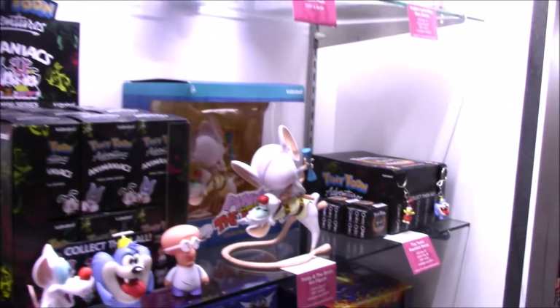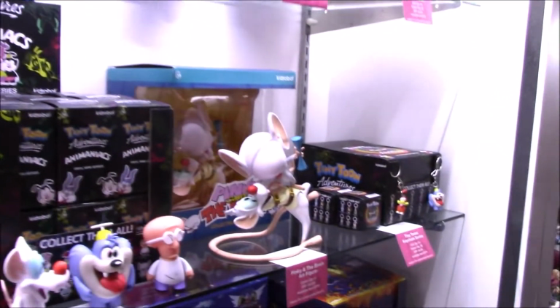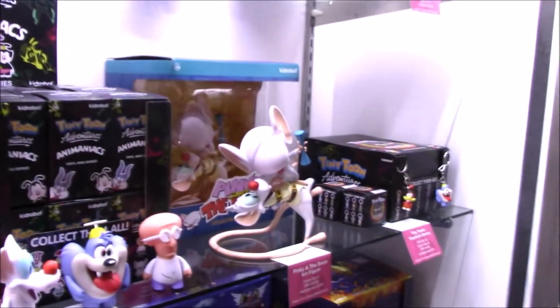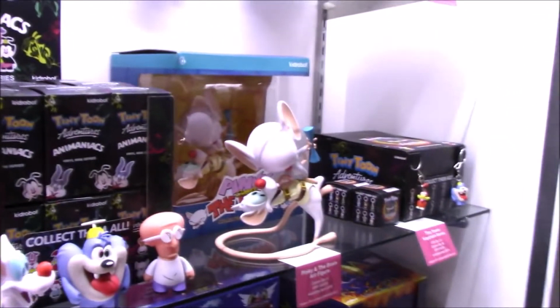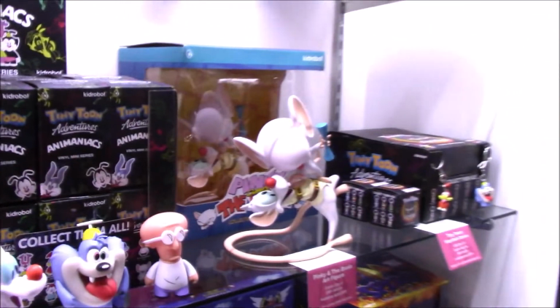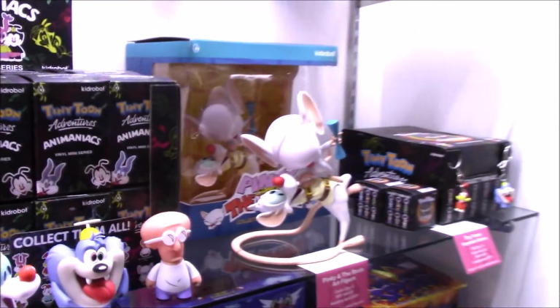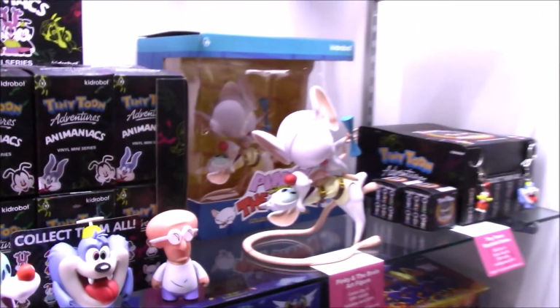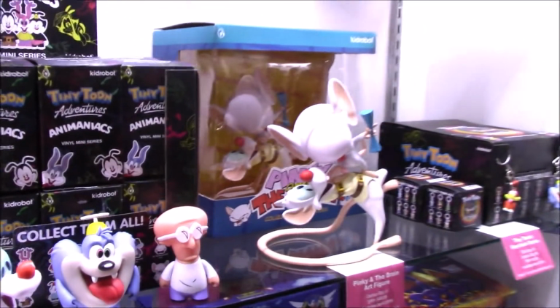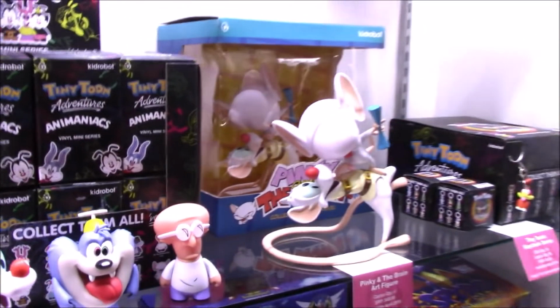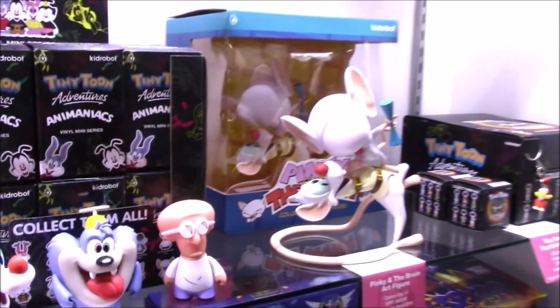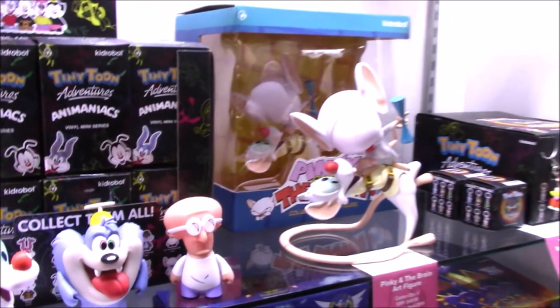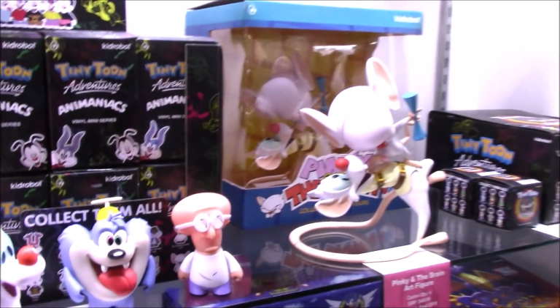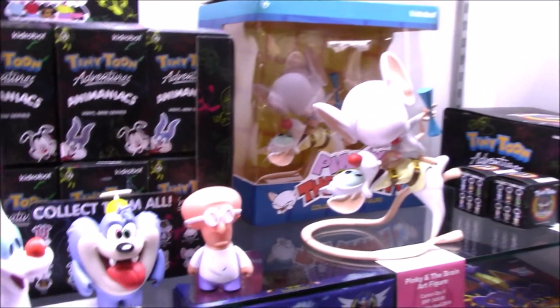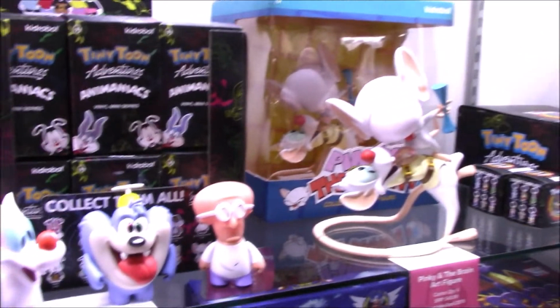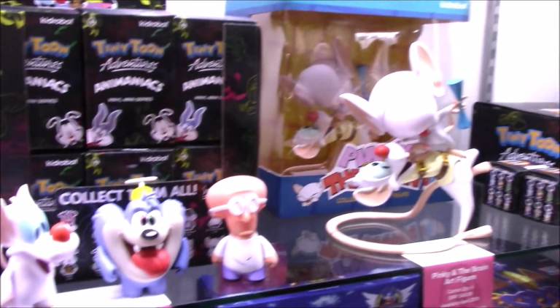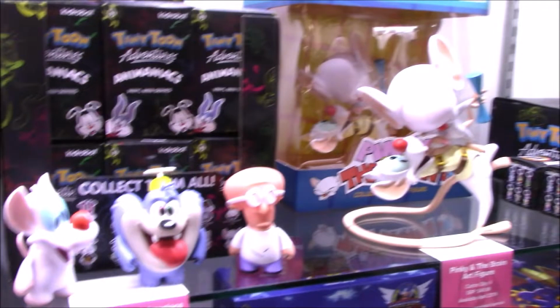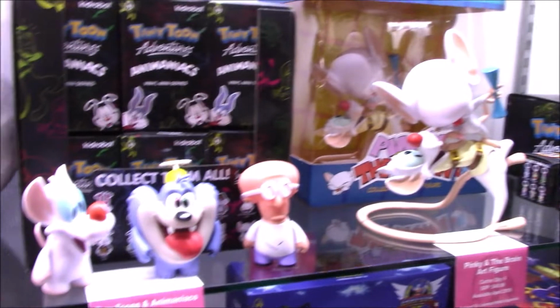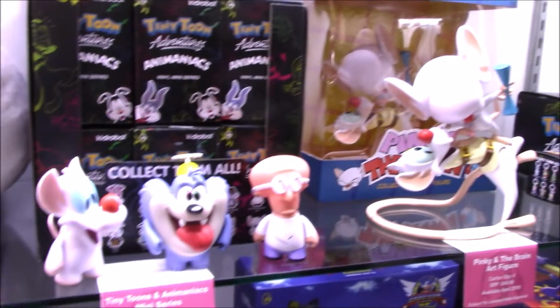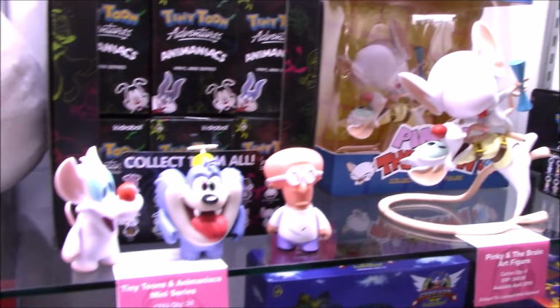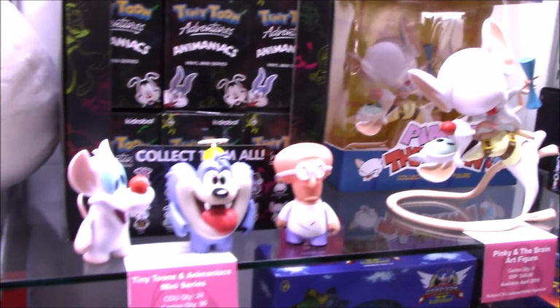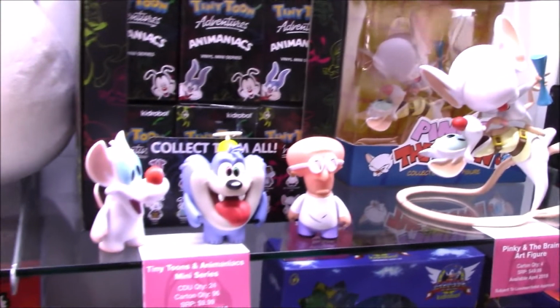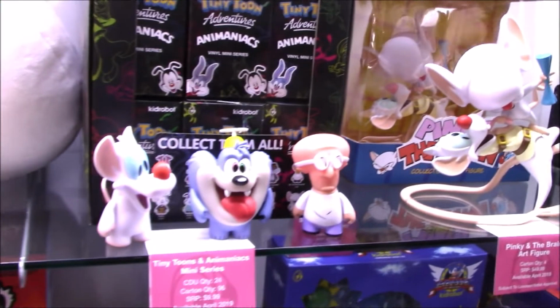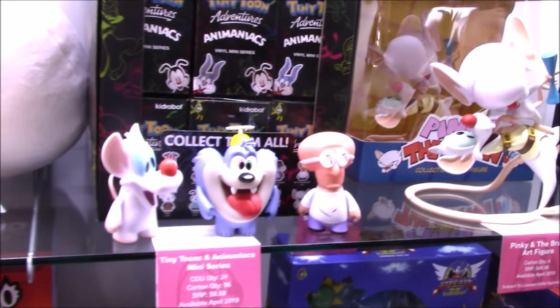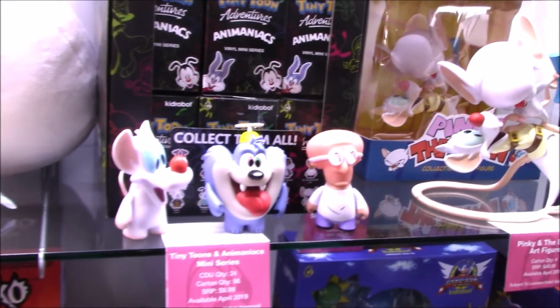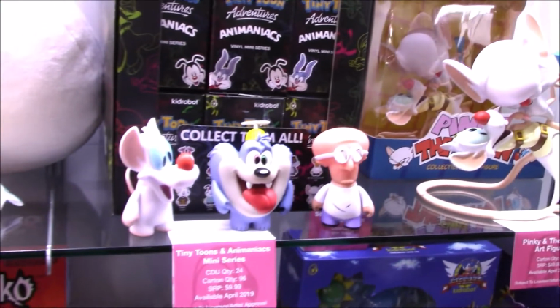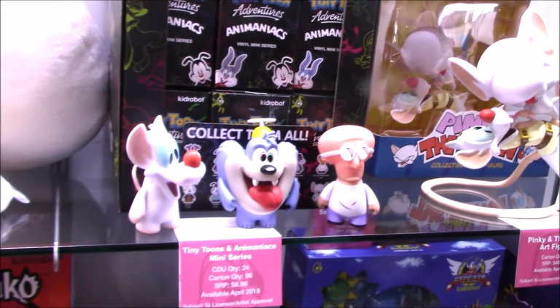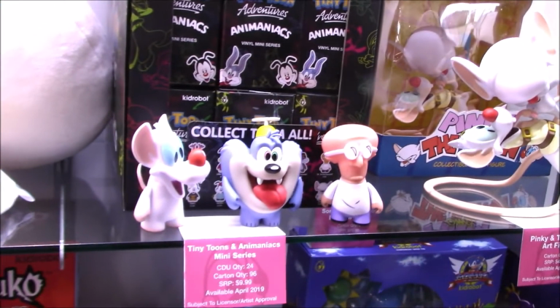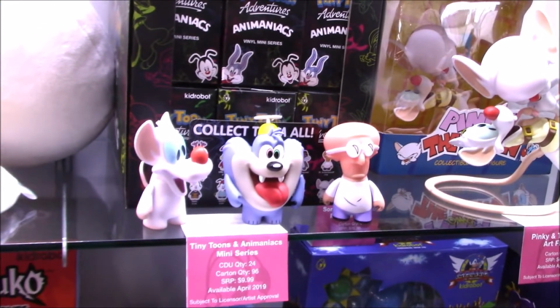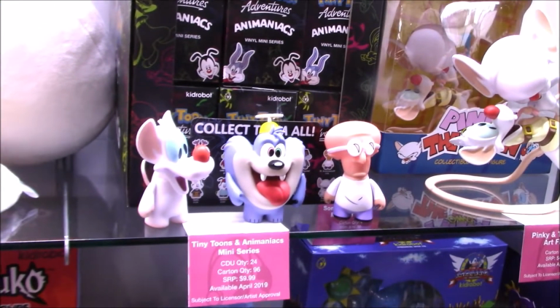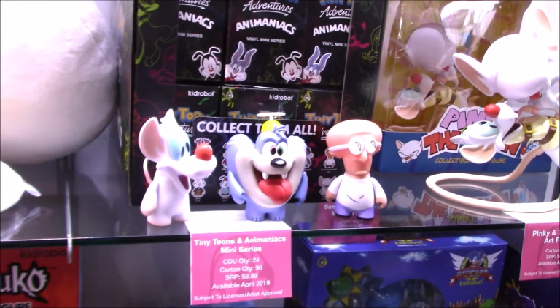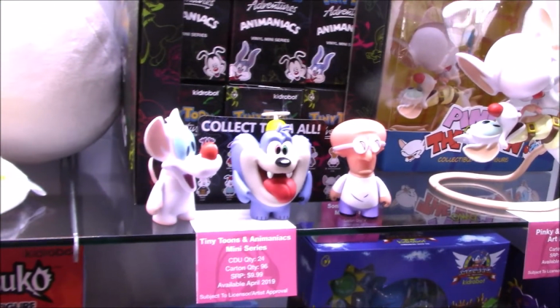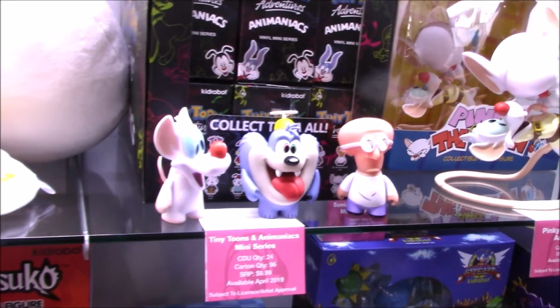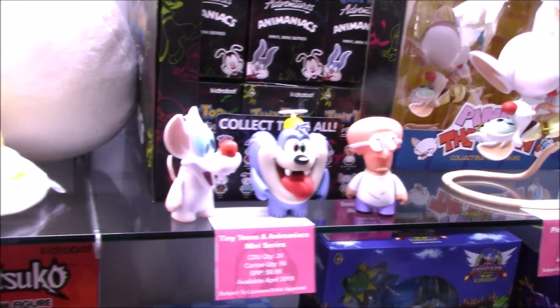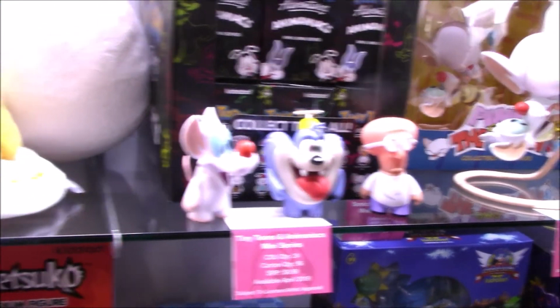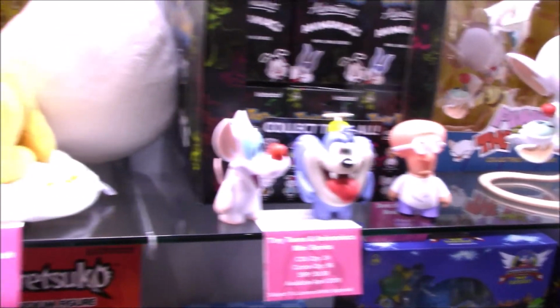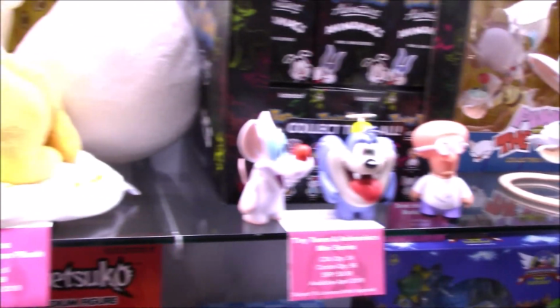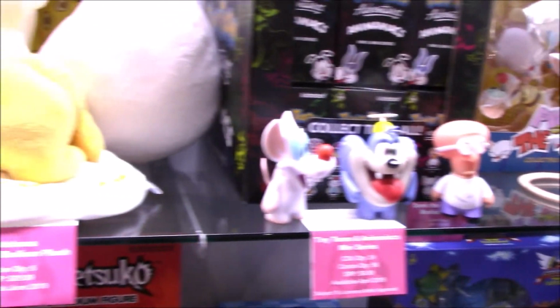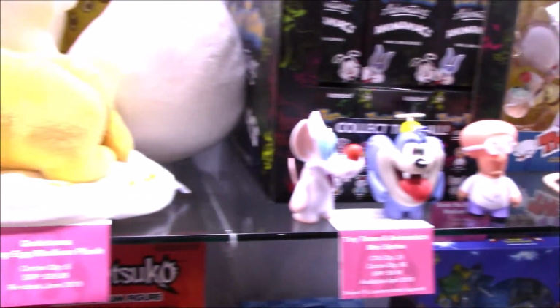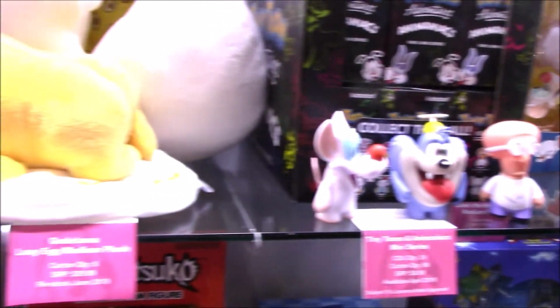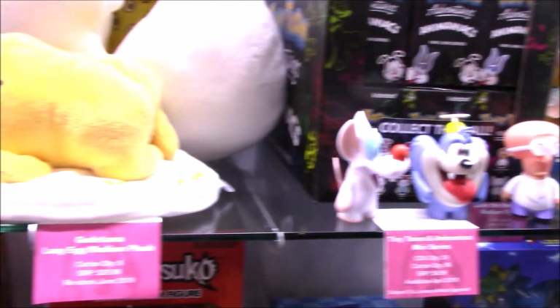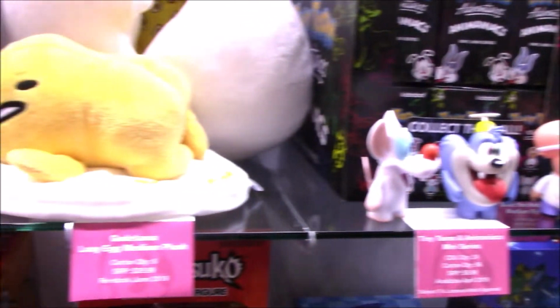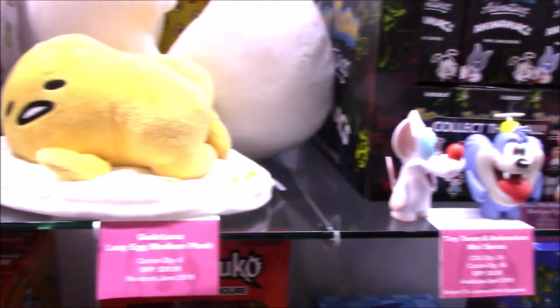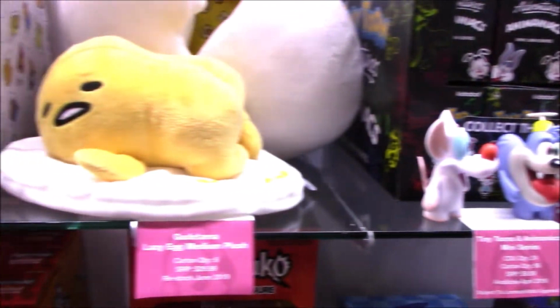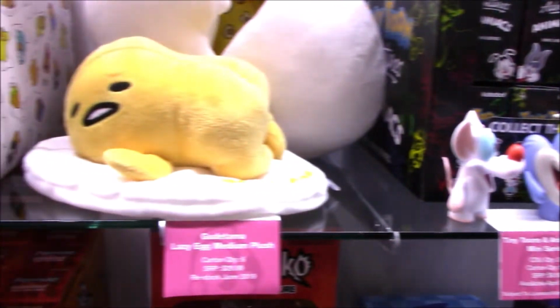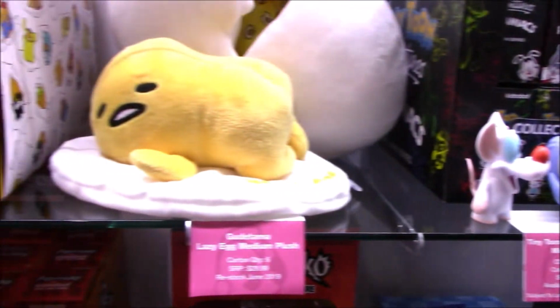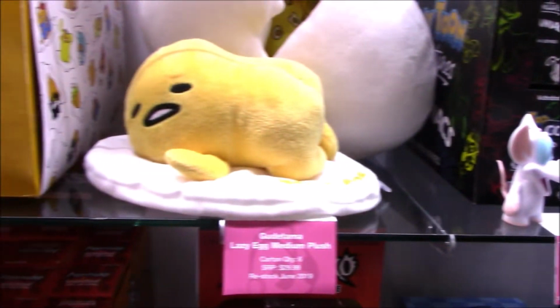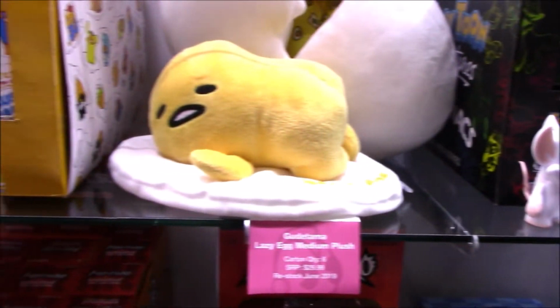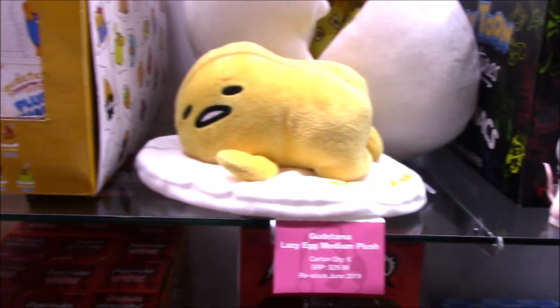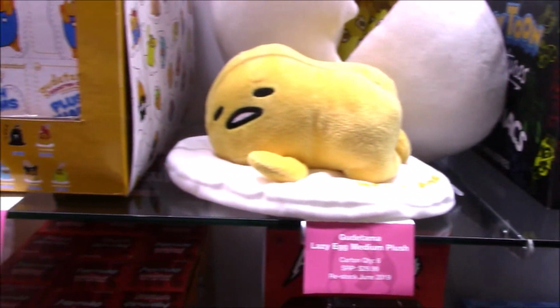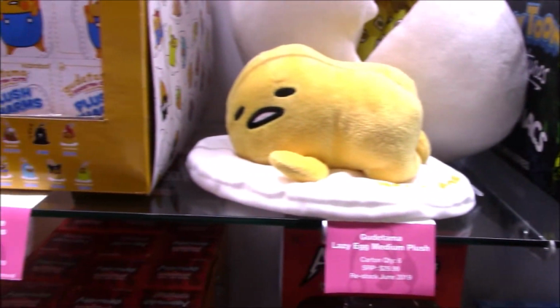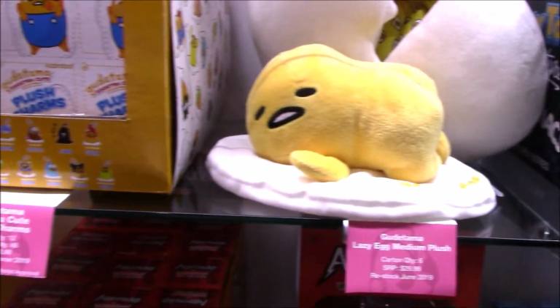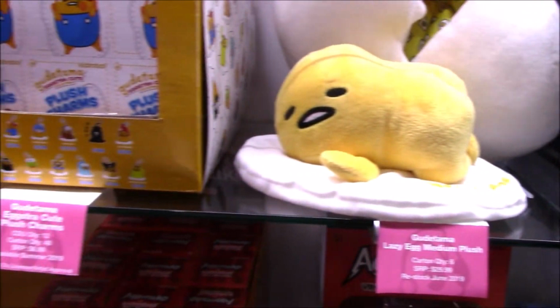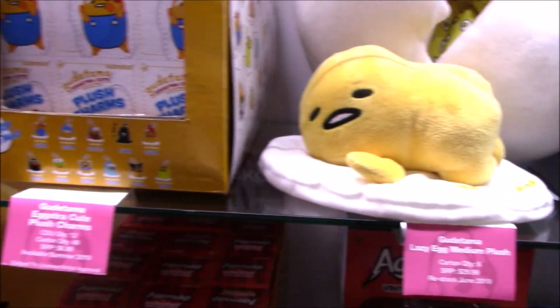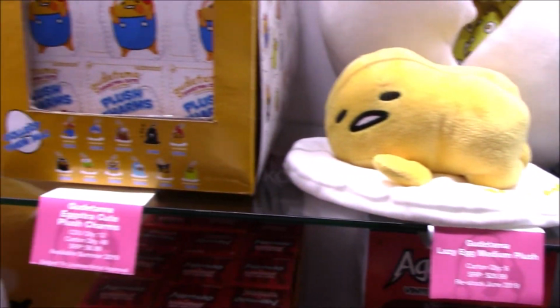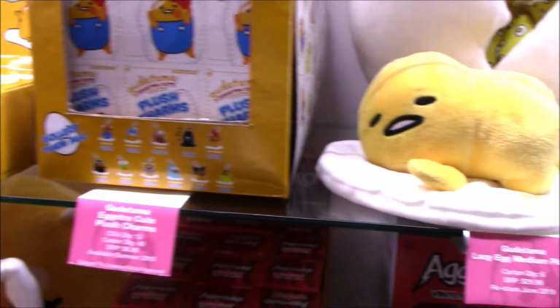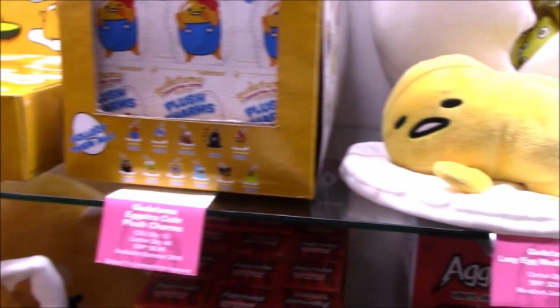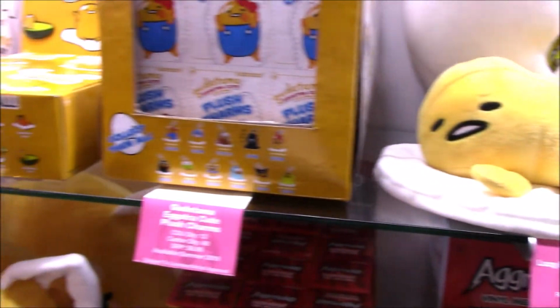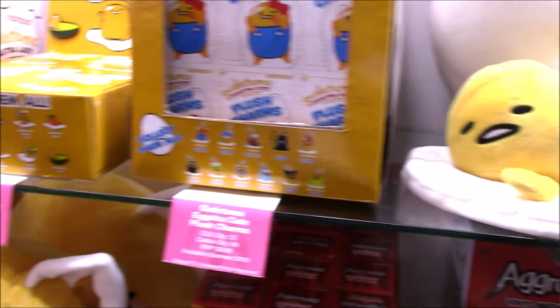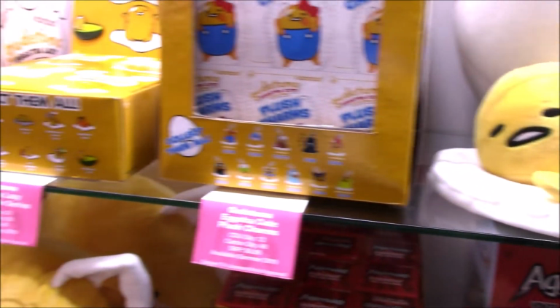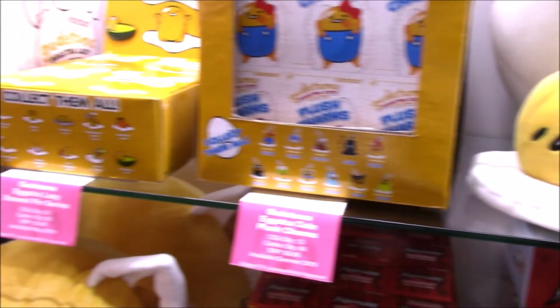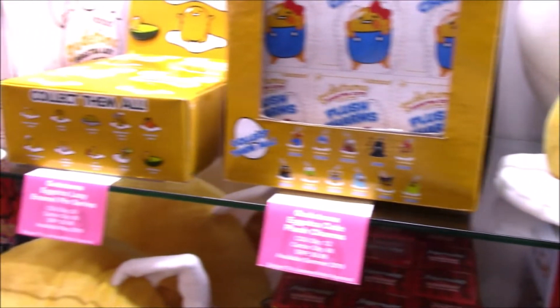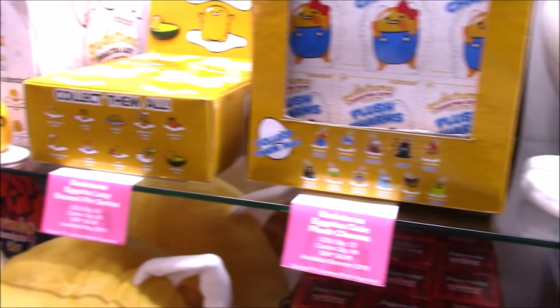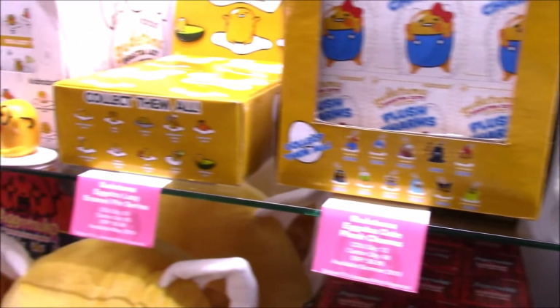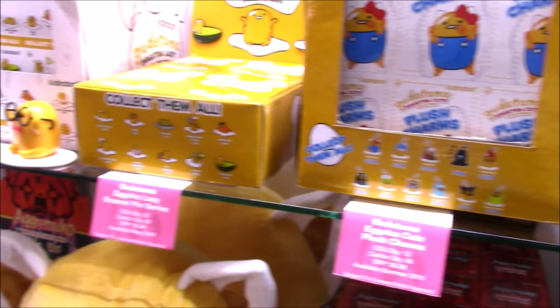I'm so excited about these Animaniacs and Tiny Toons figures. Just so excited — loved those shows as a kid.